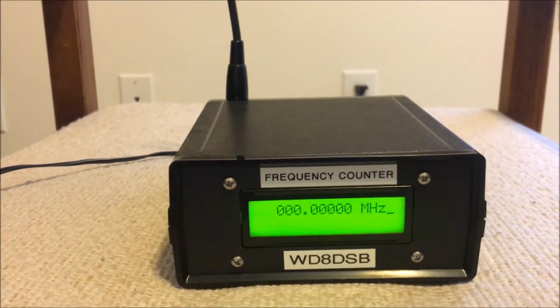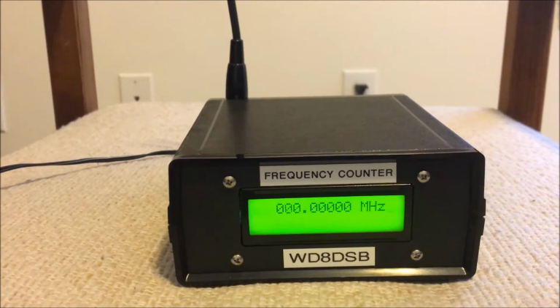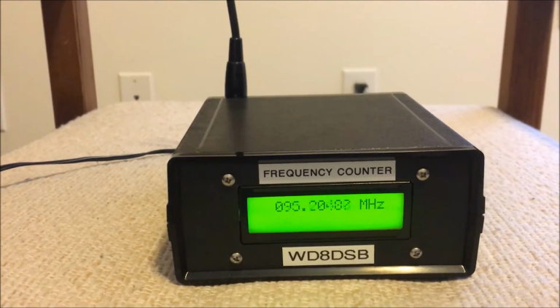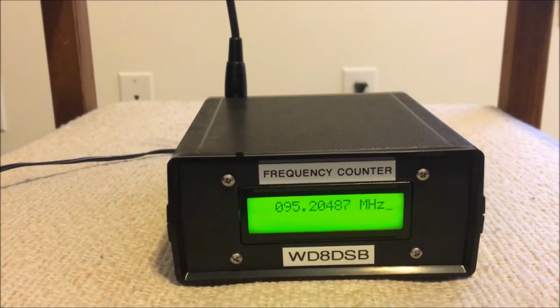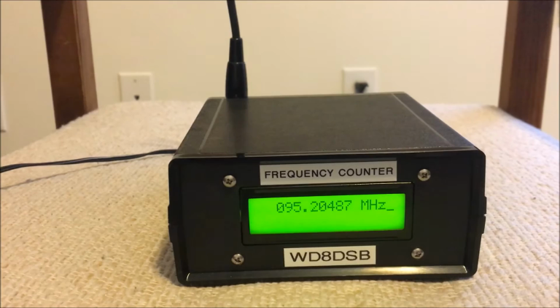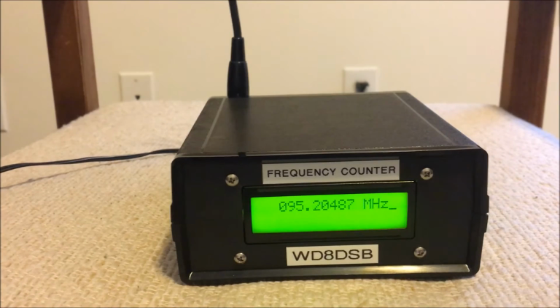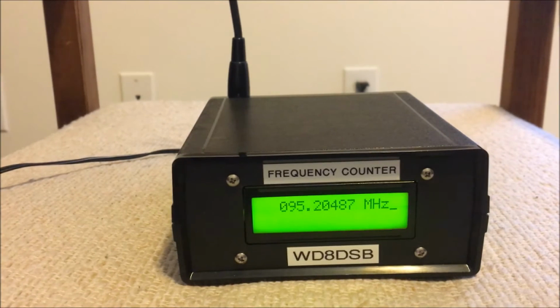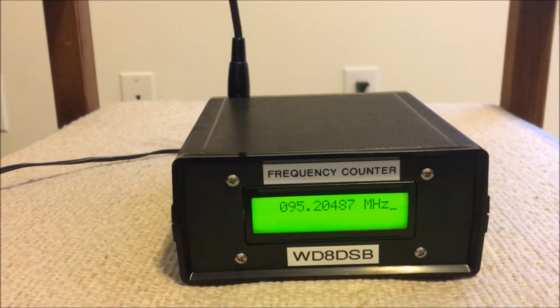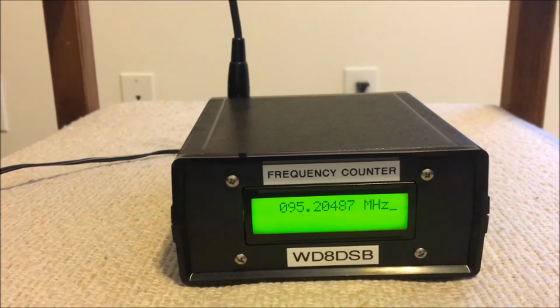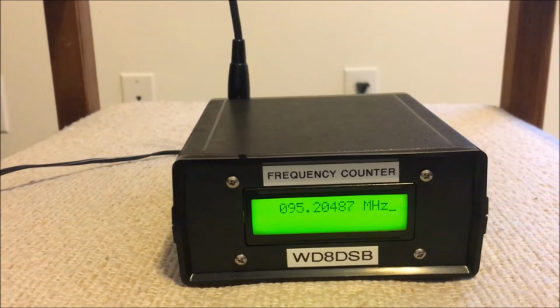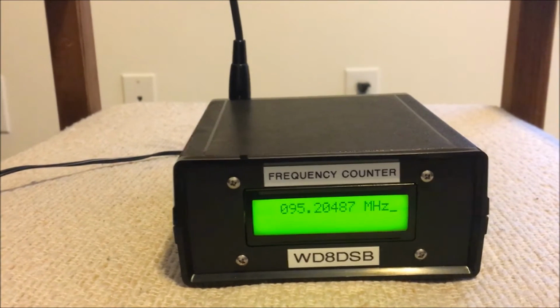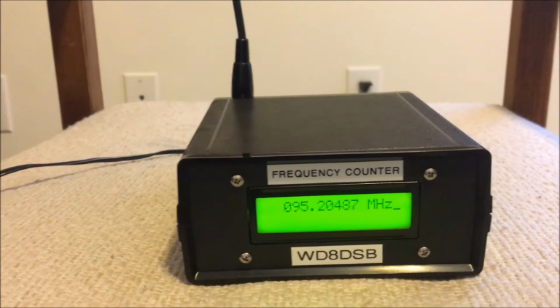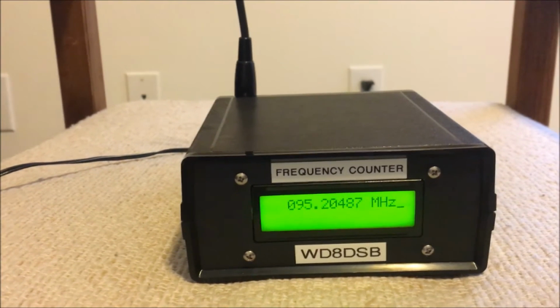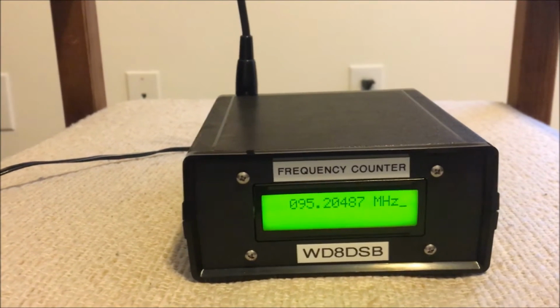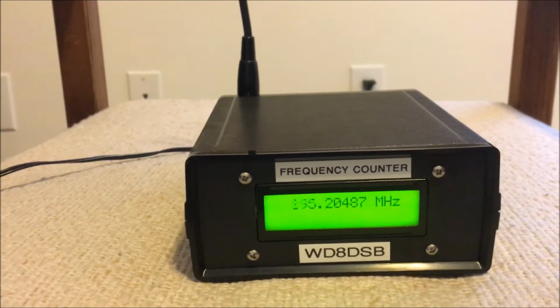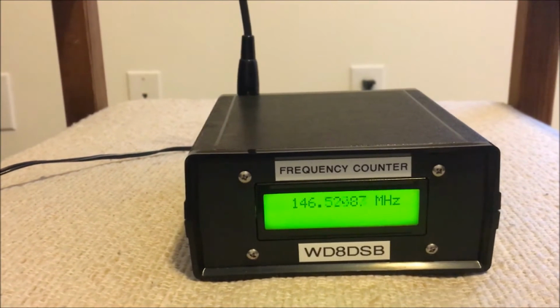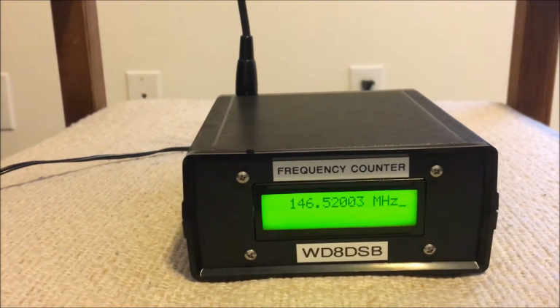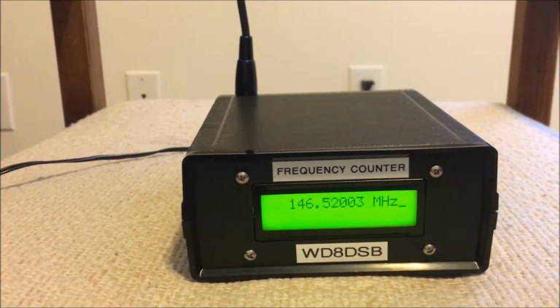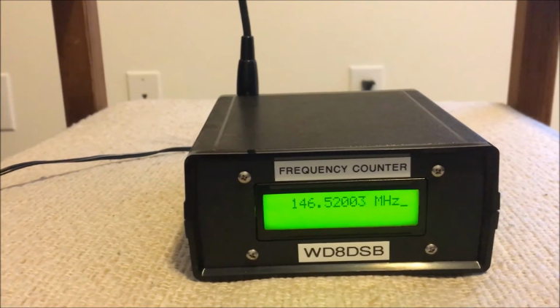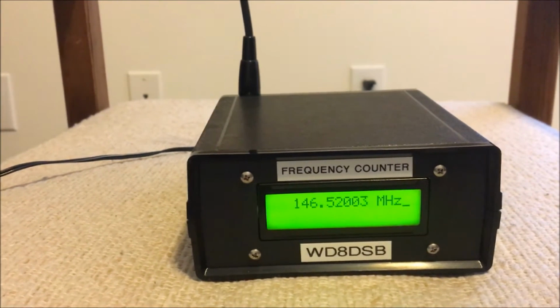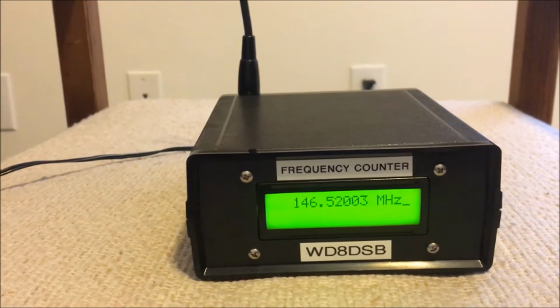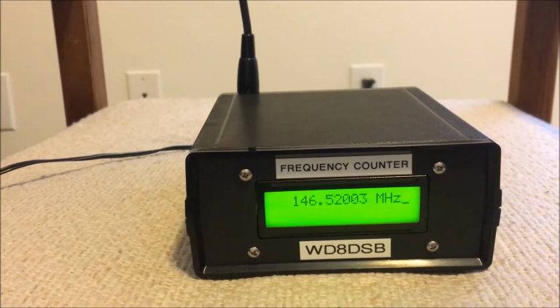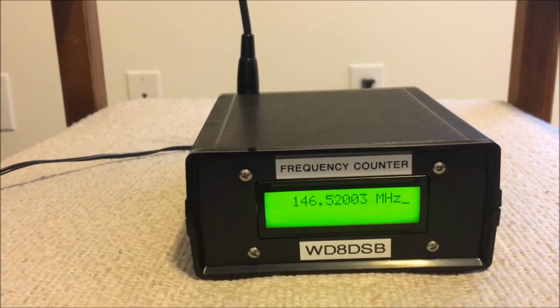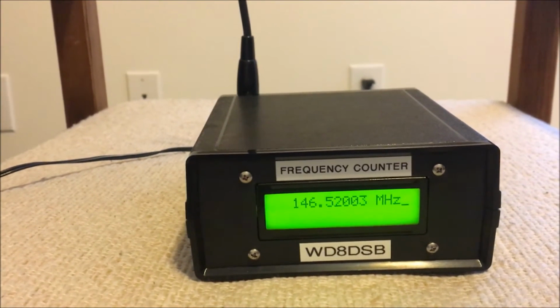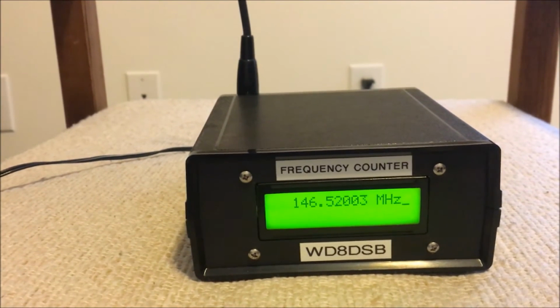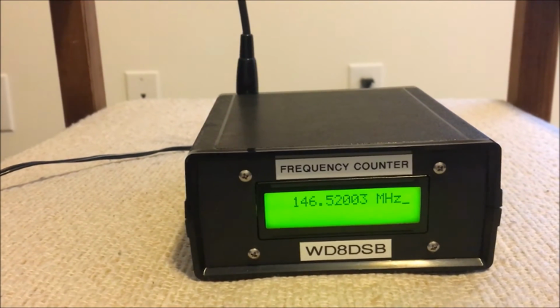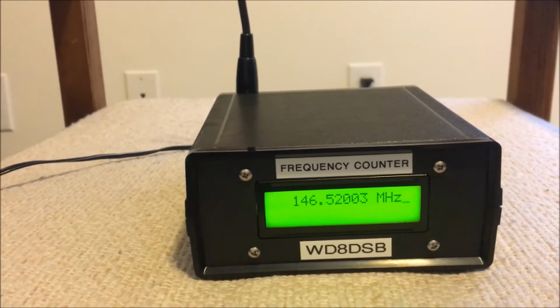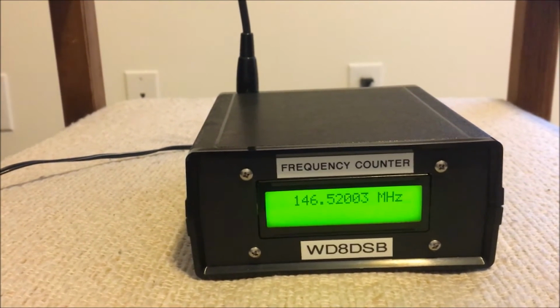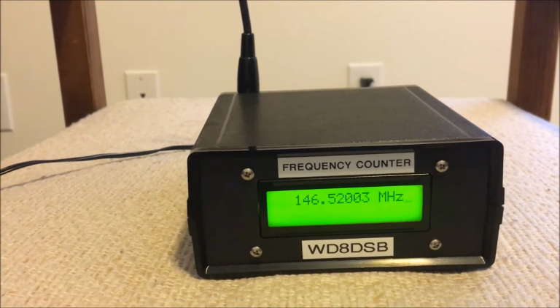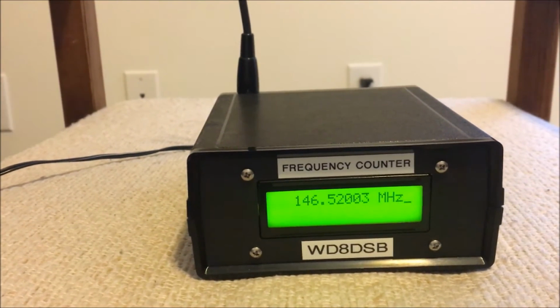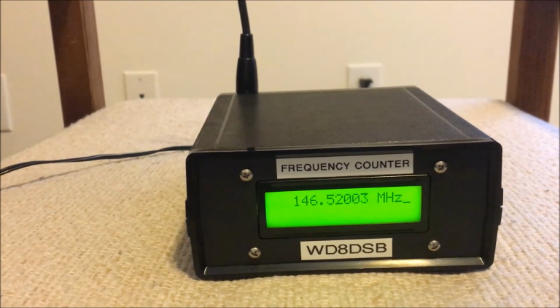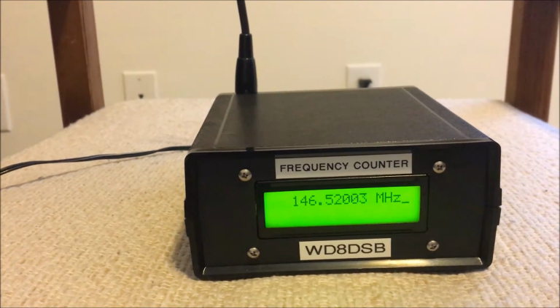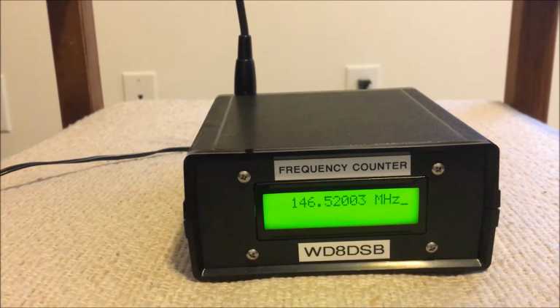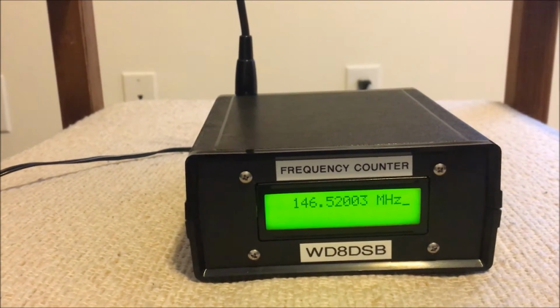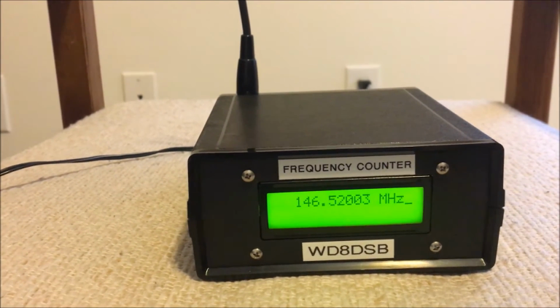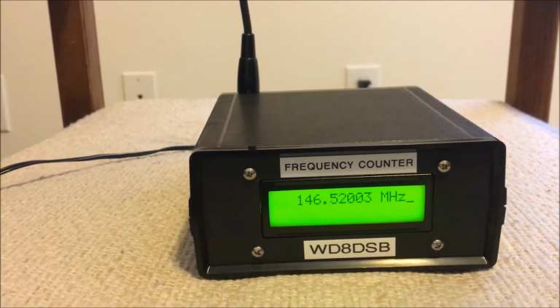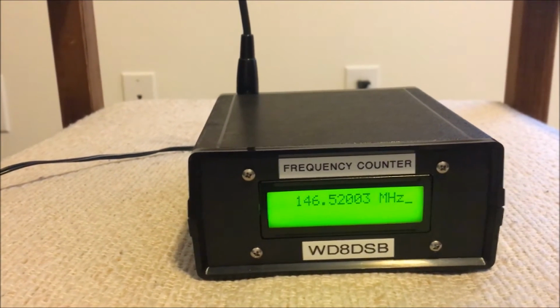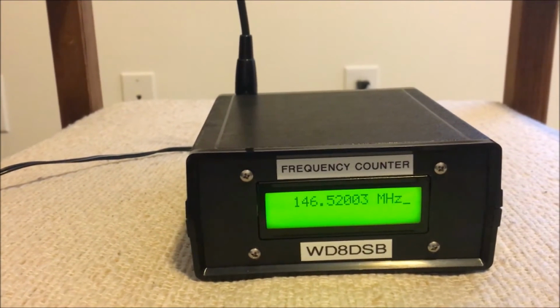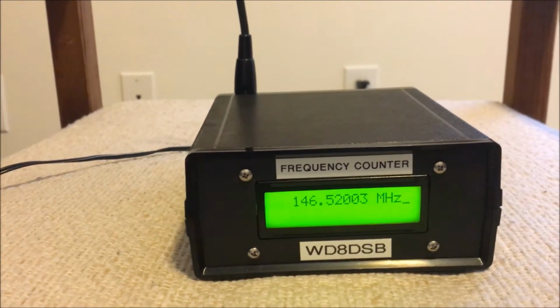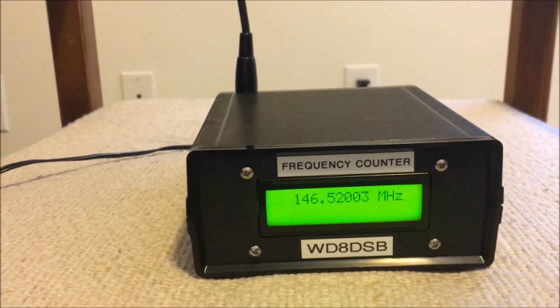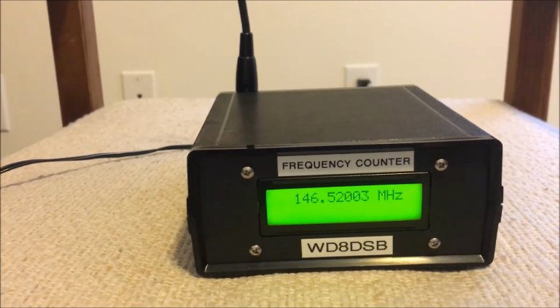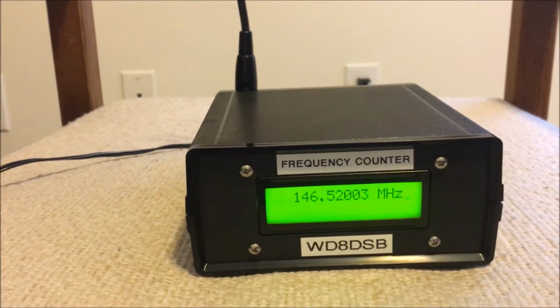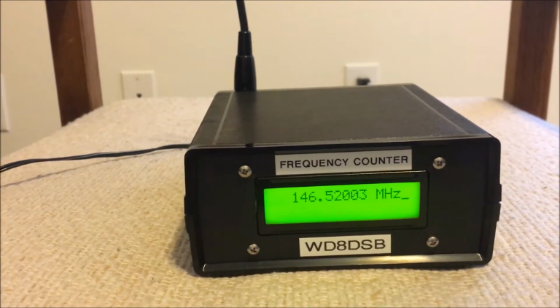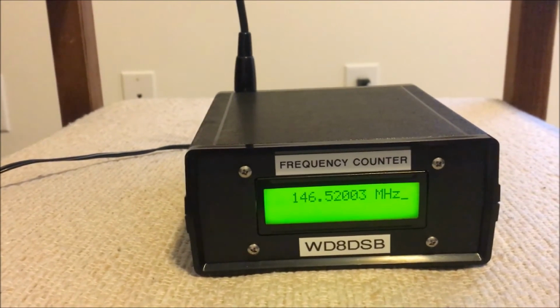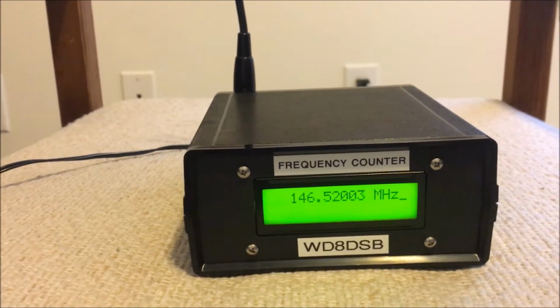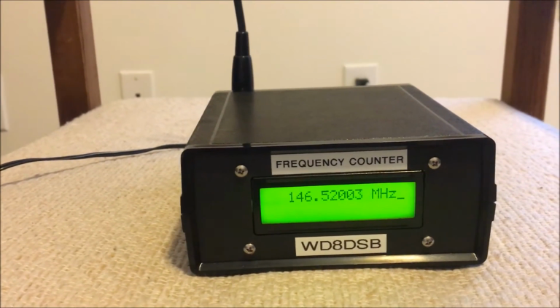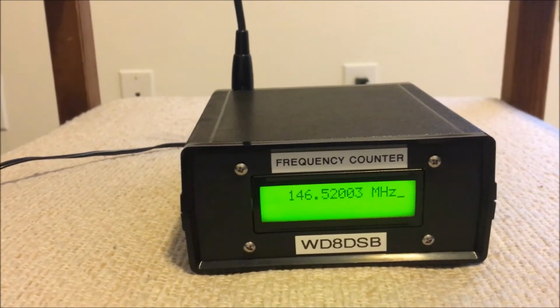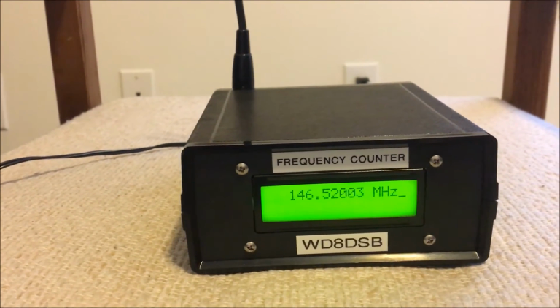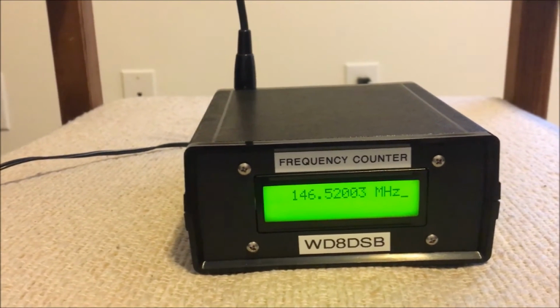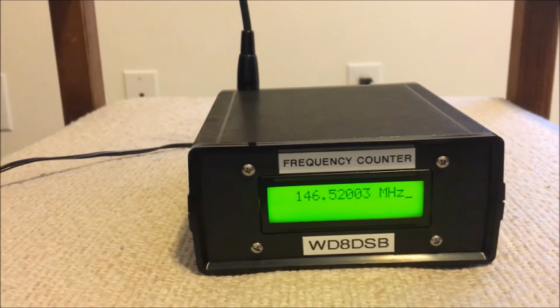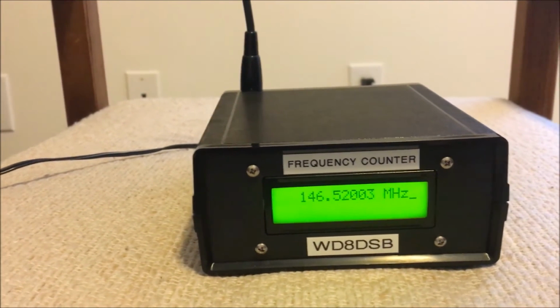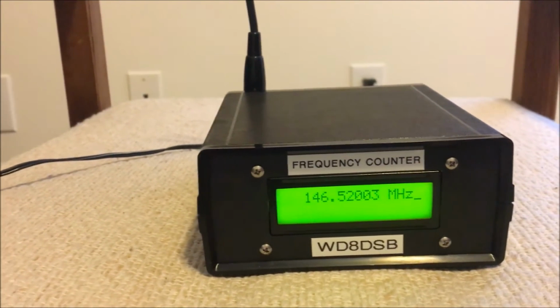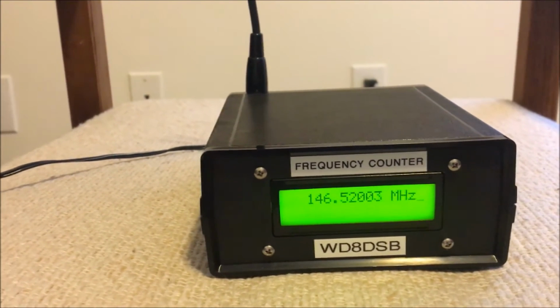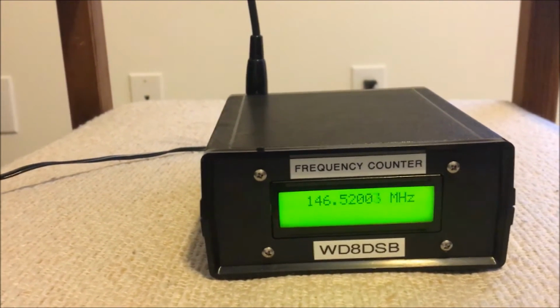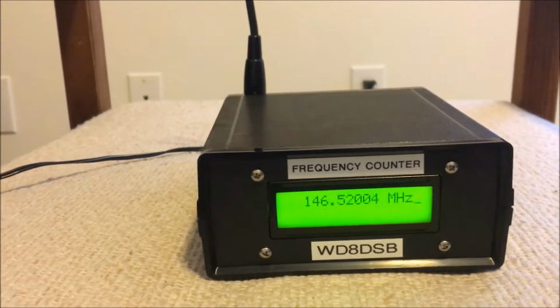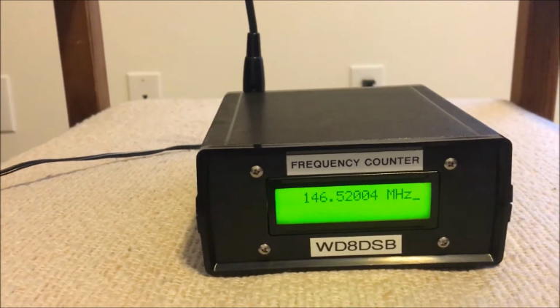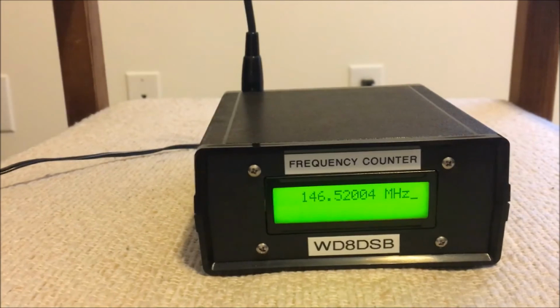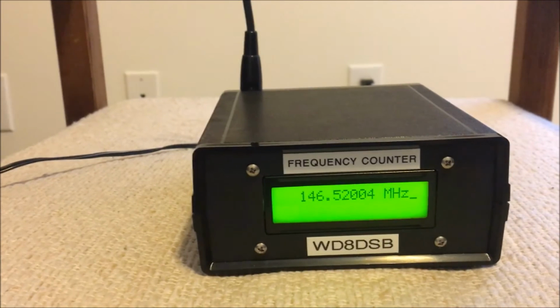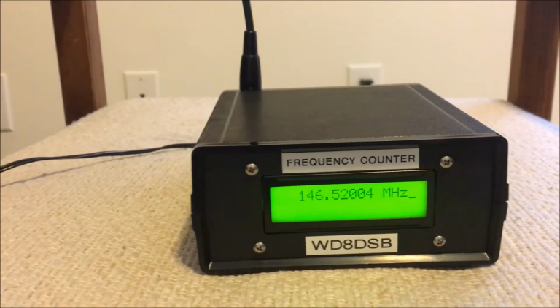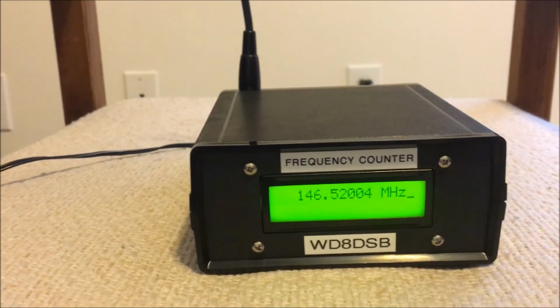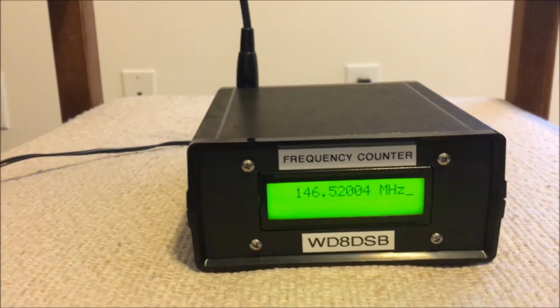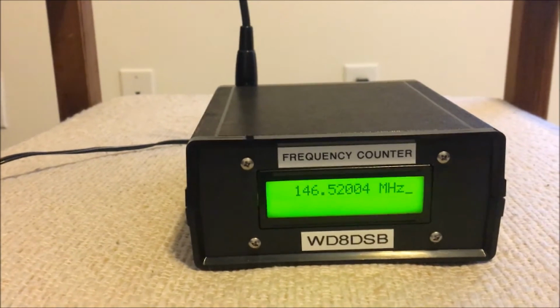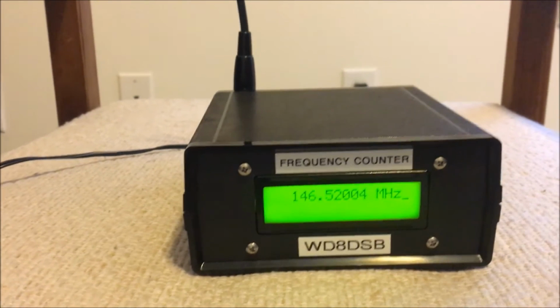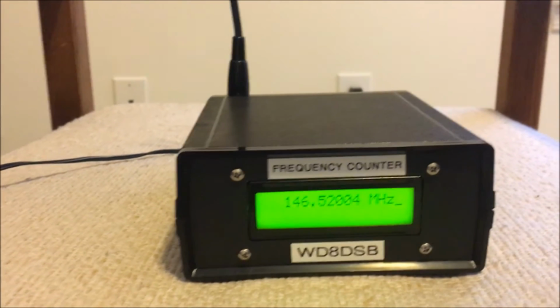This is WD8DSB testing, 1, 2, 3, 4, 5, 5, 4, 3, 2, 1 — WD8DSB, clear.